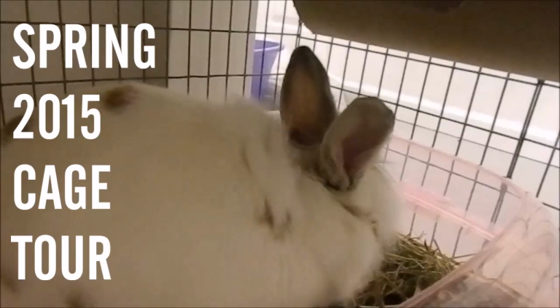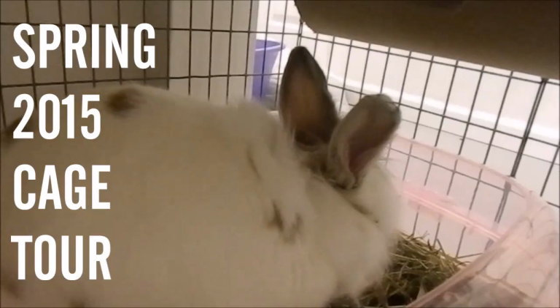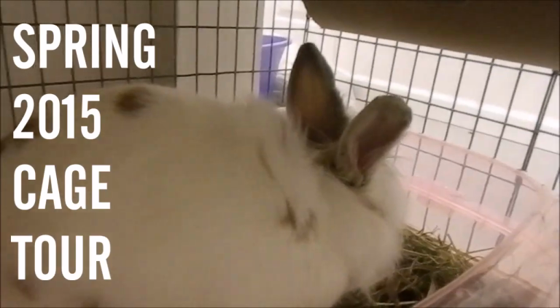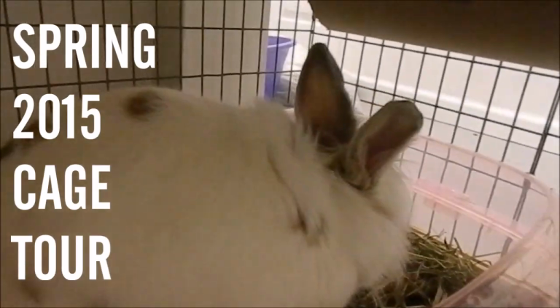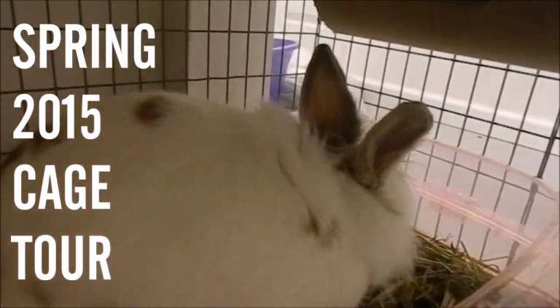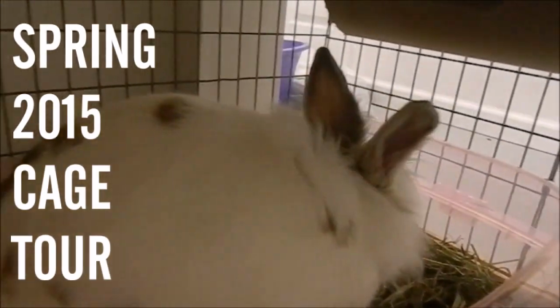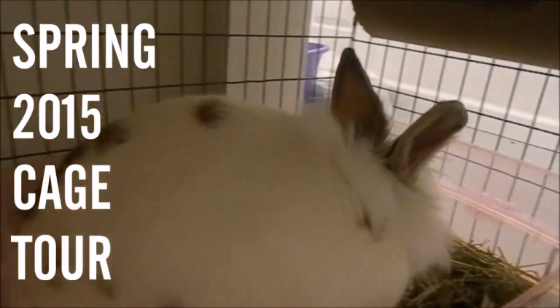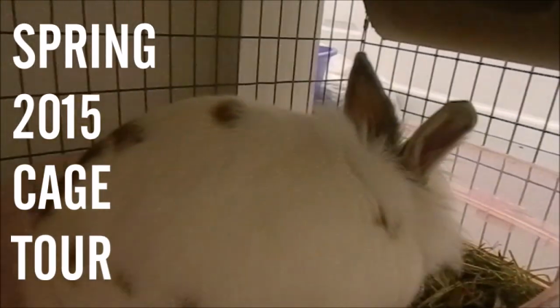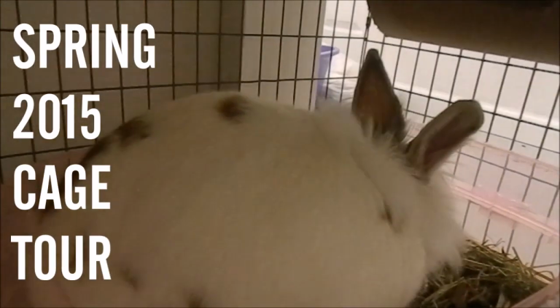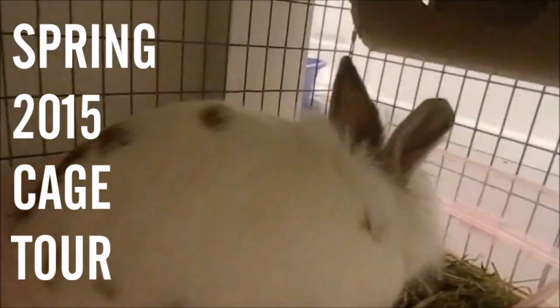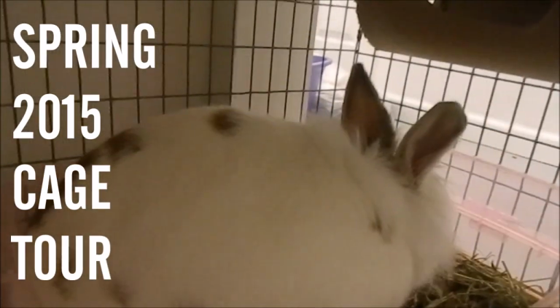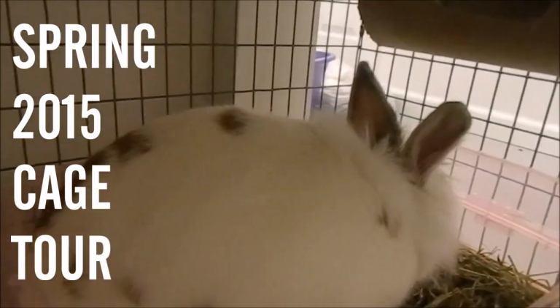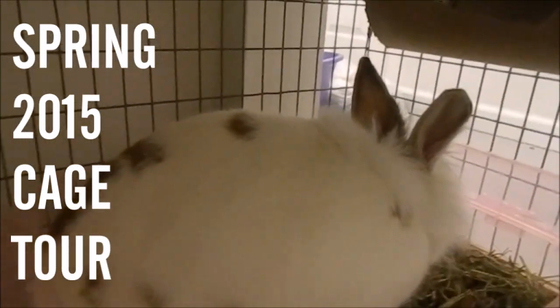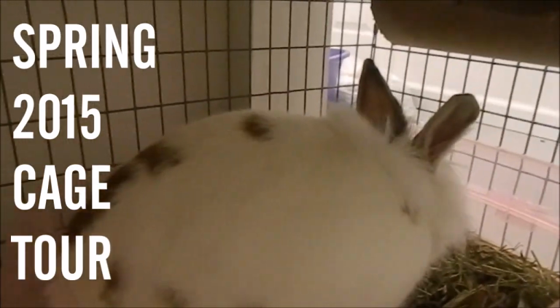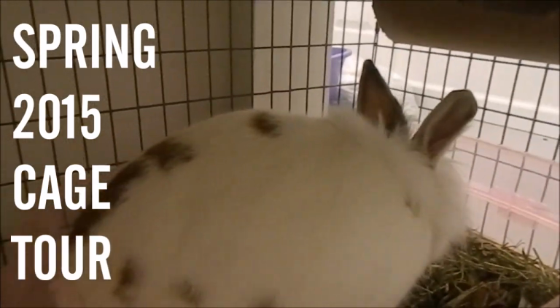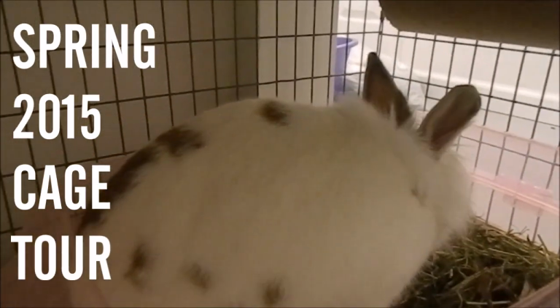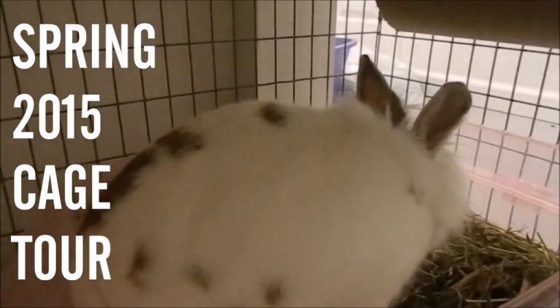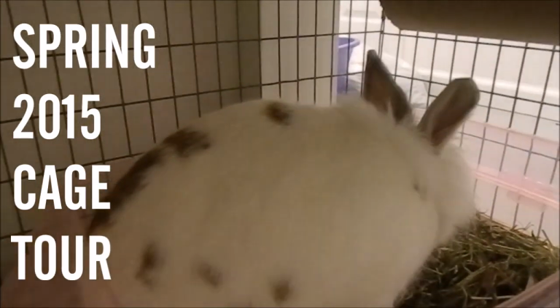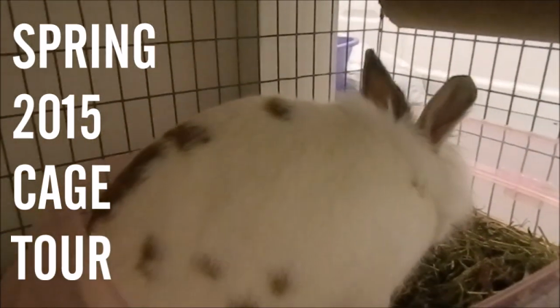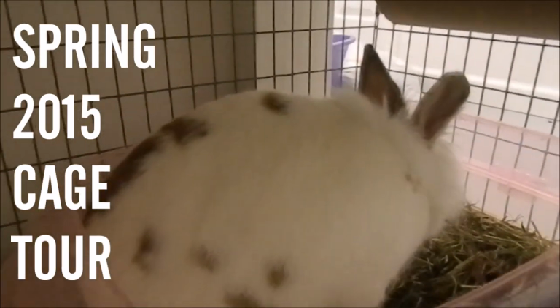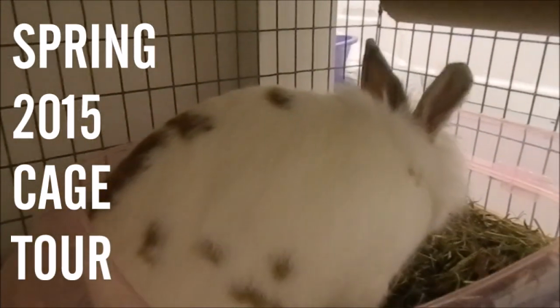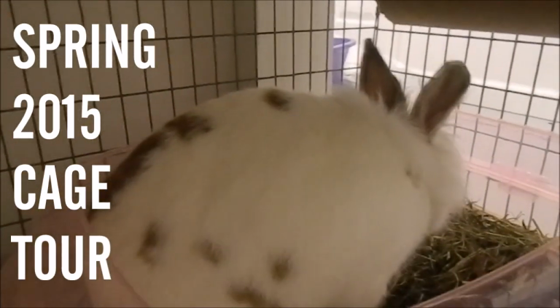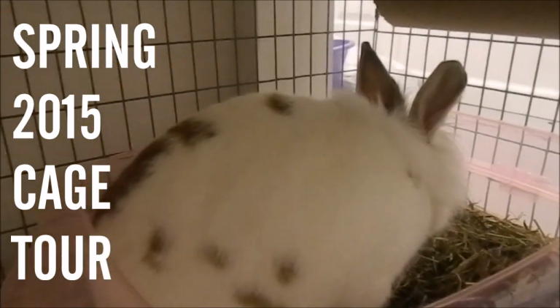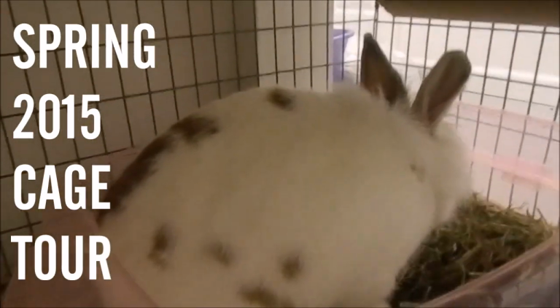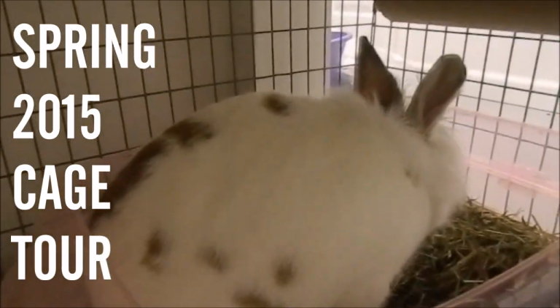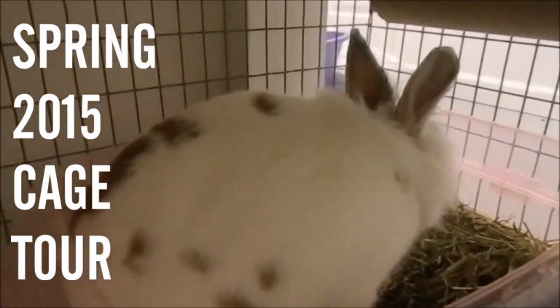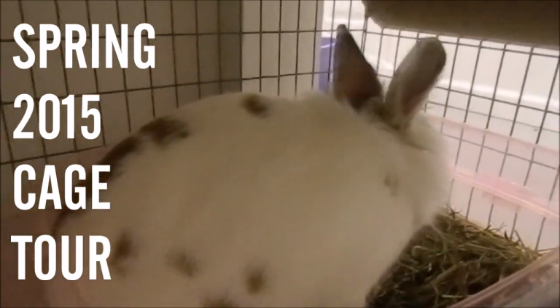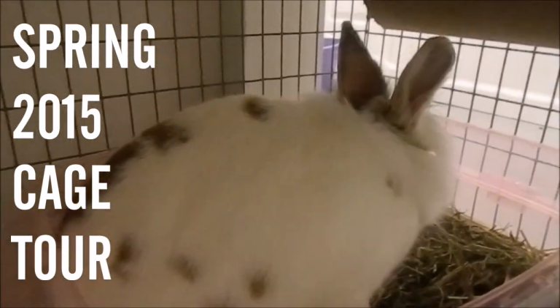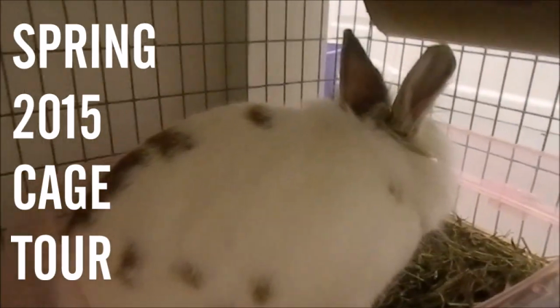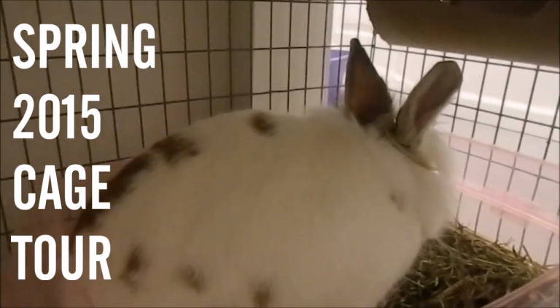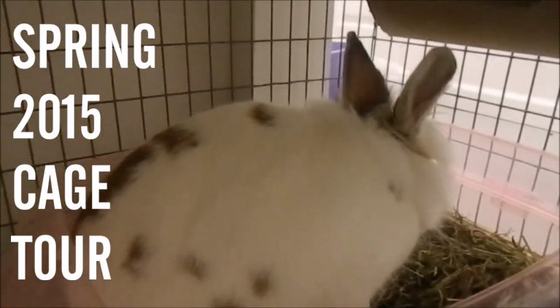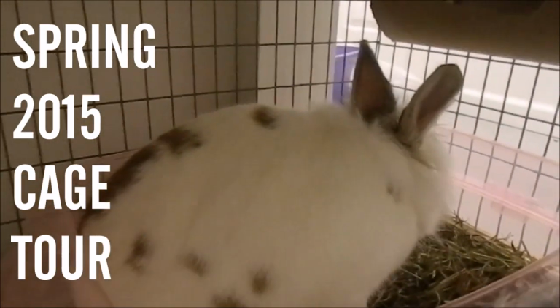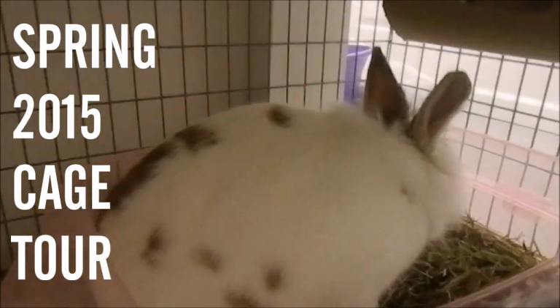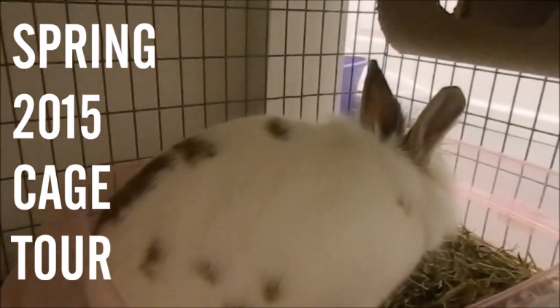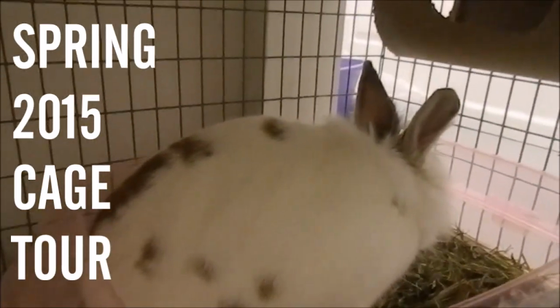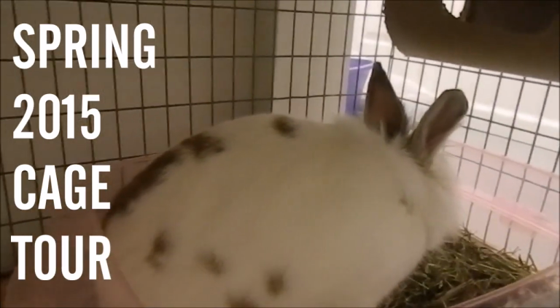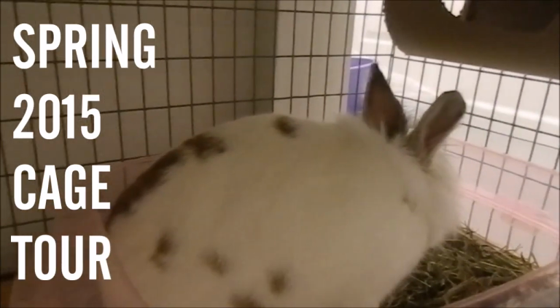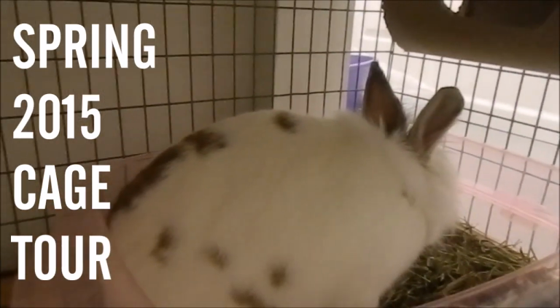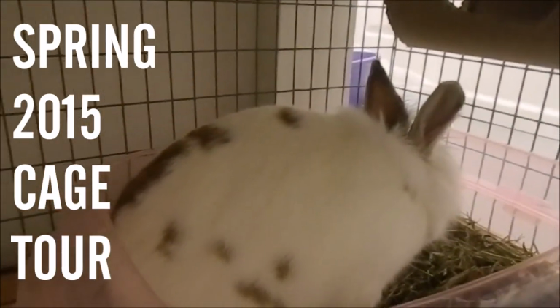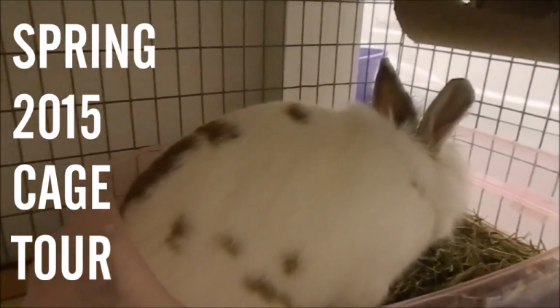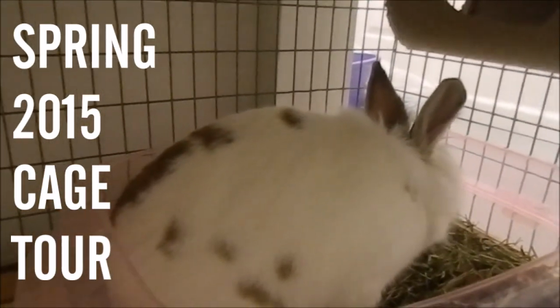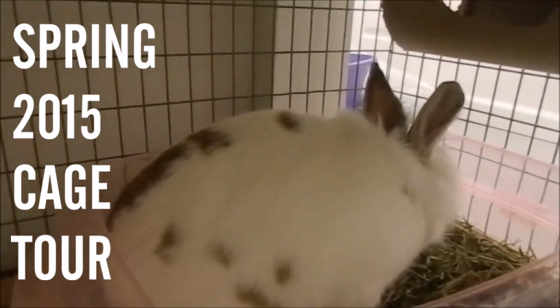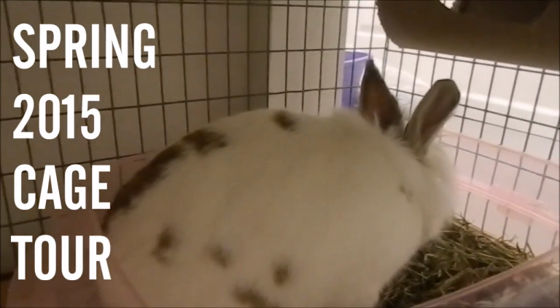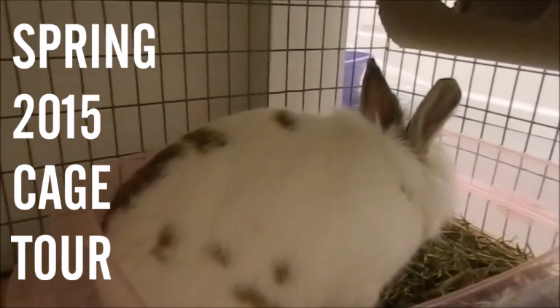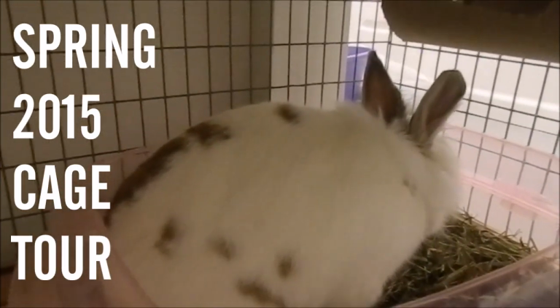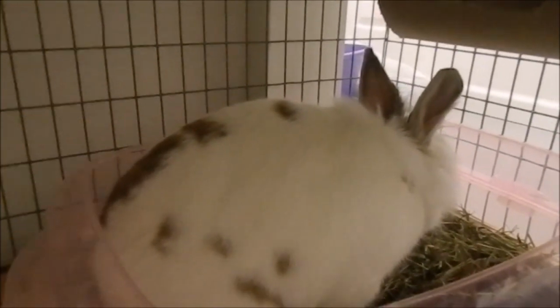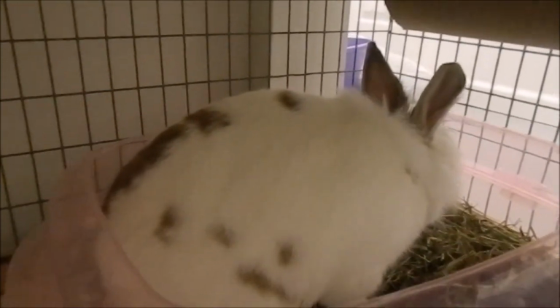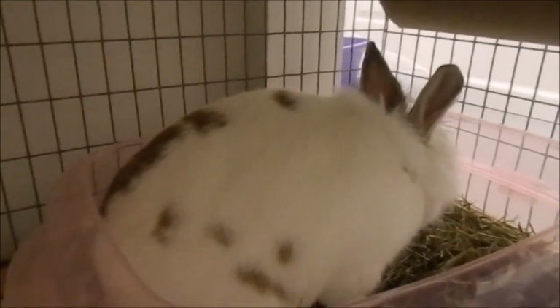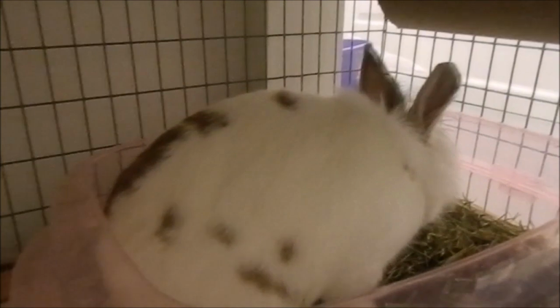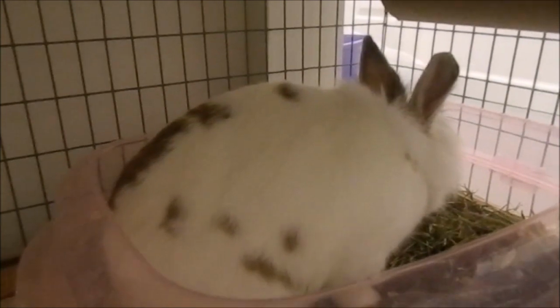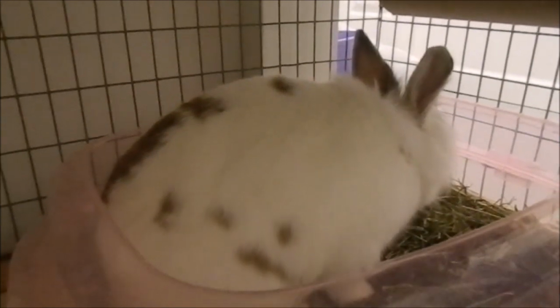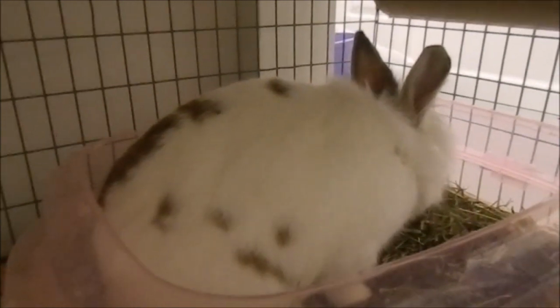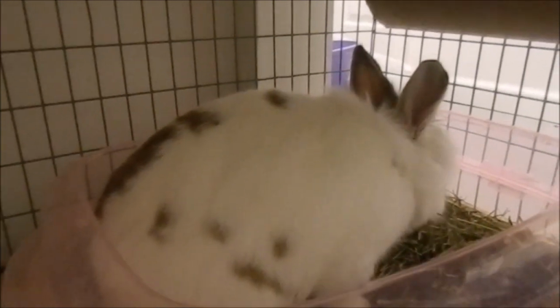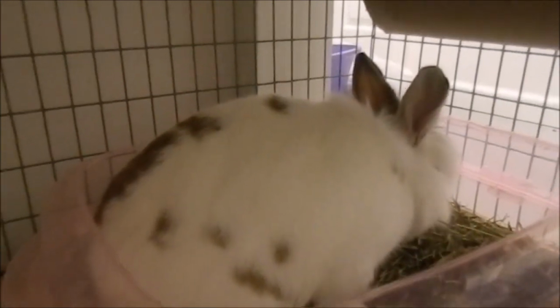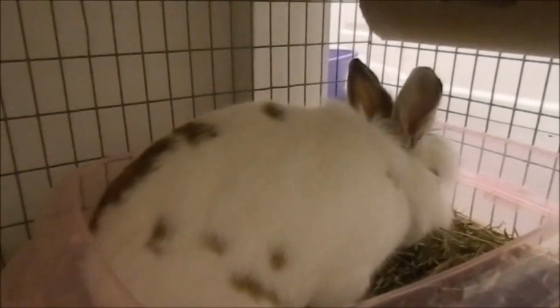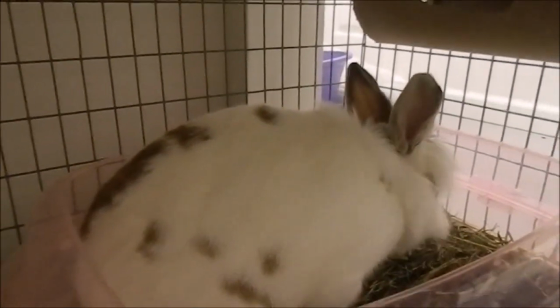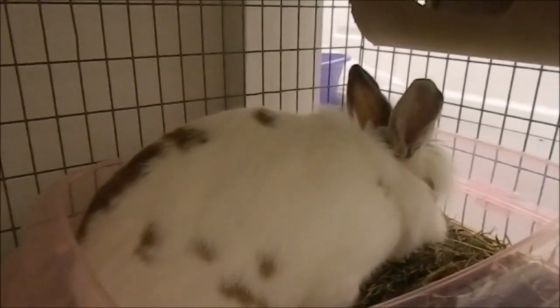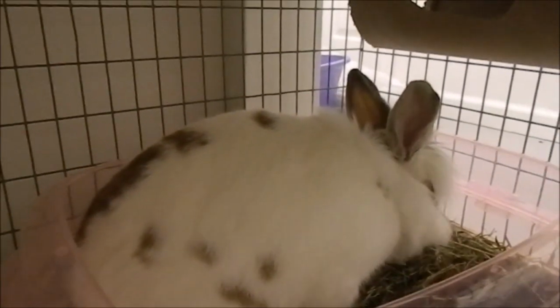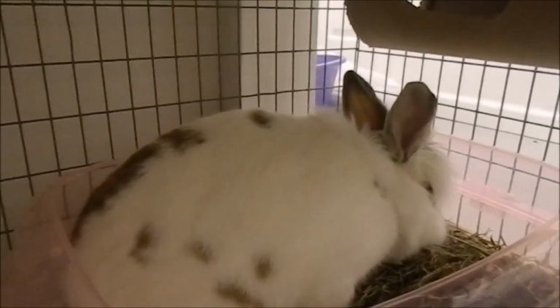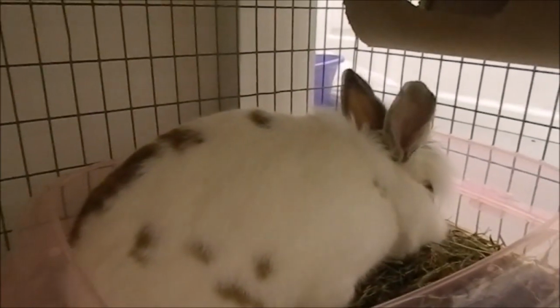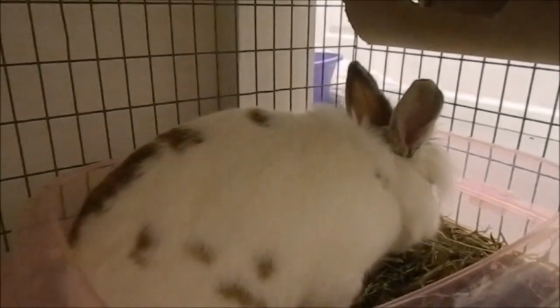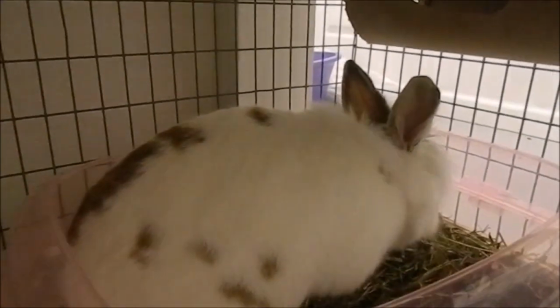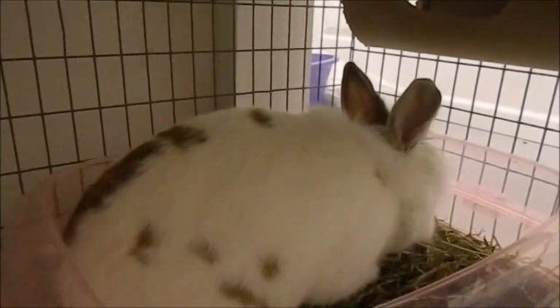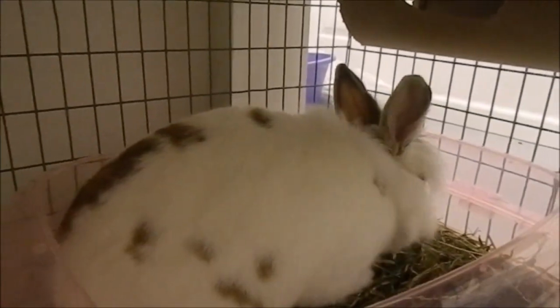Hey everybody, what's up? It's everybody, and today's video is going to be a cage tour for spring 2015.